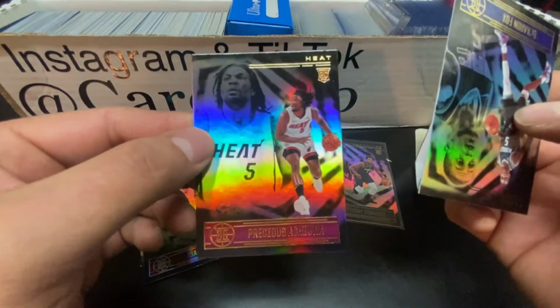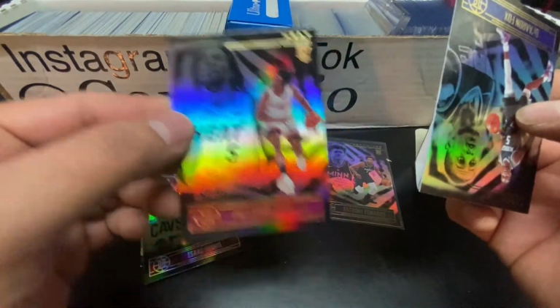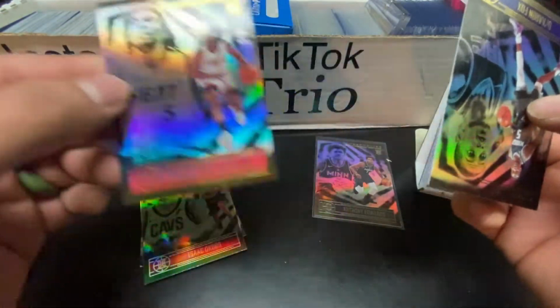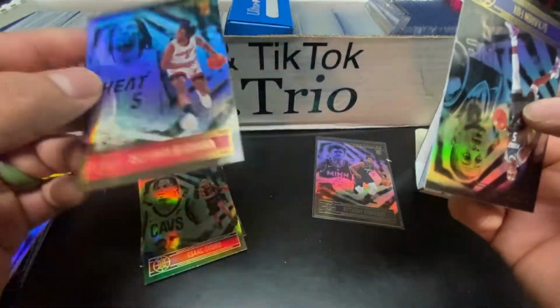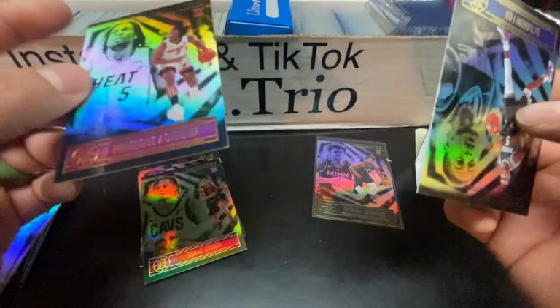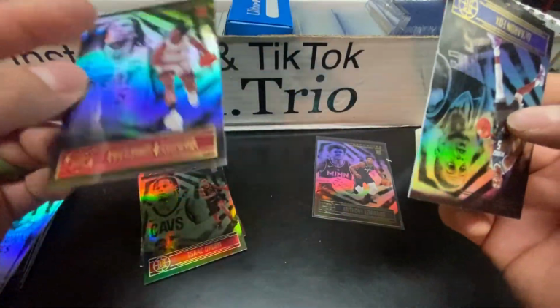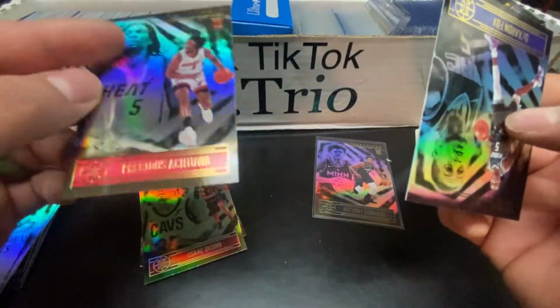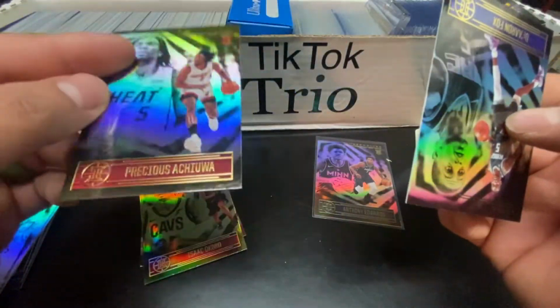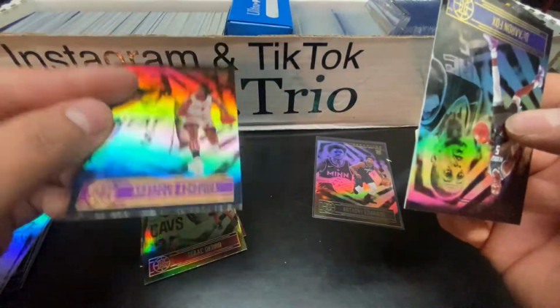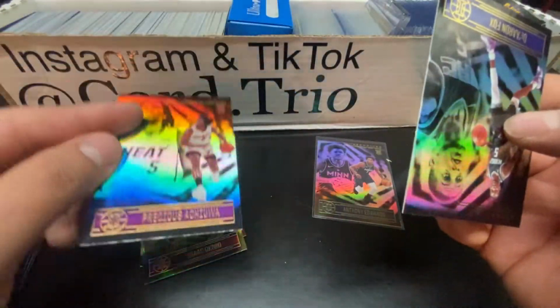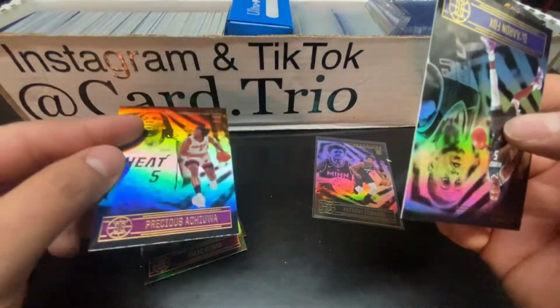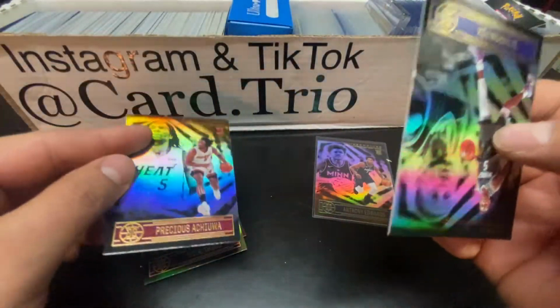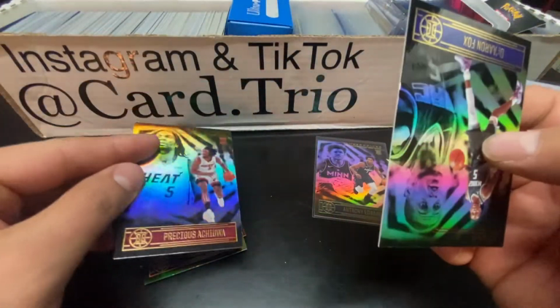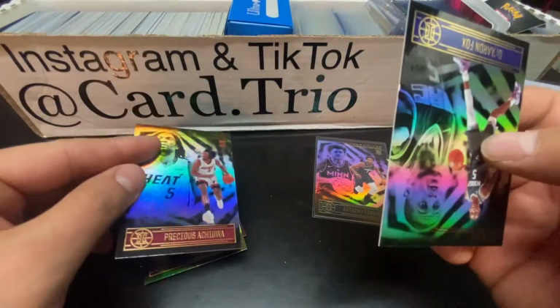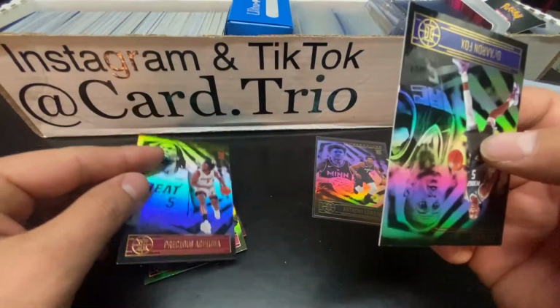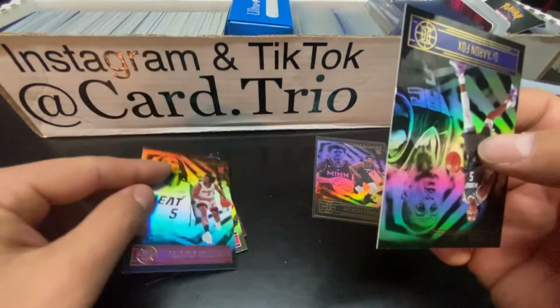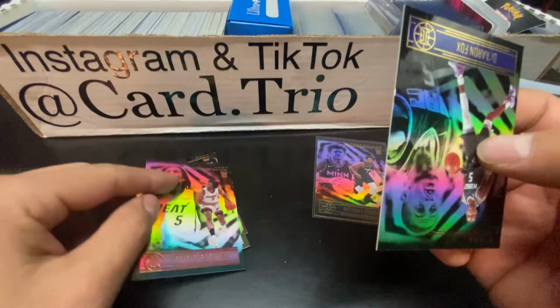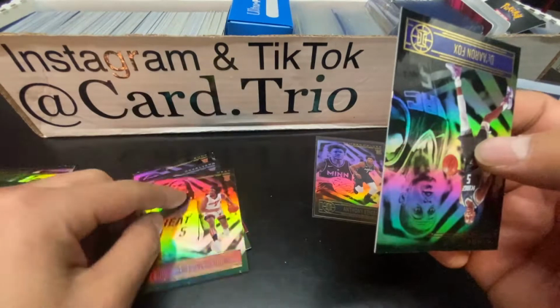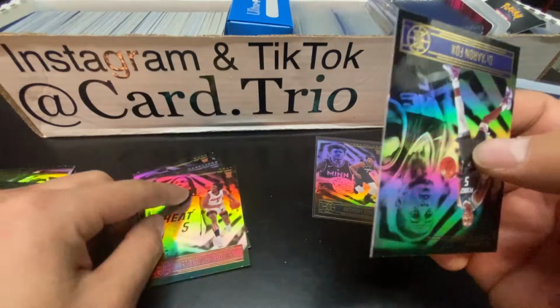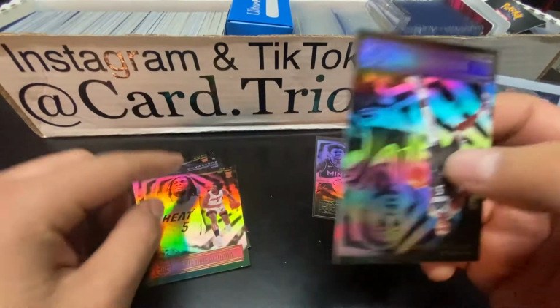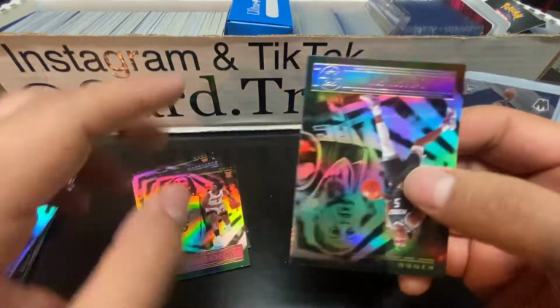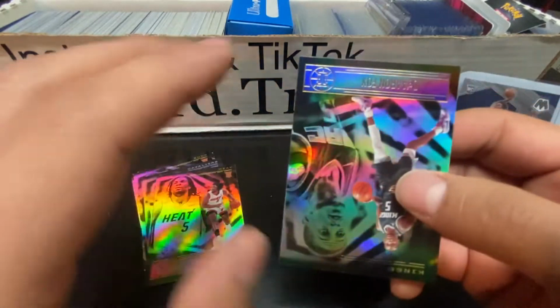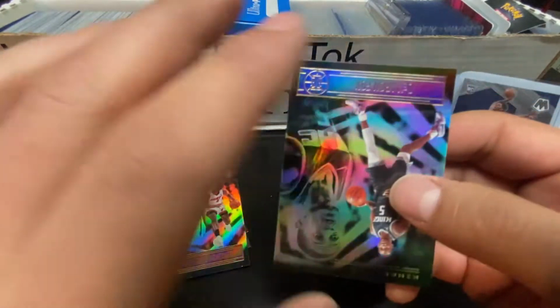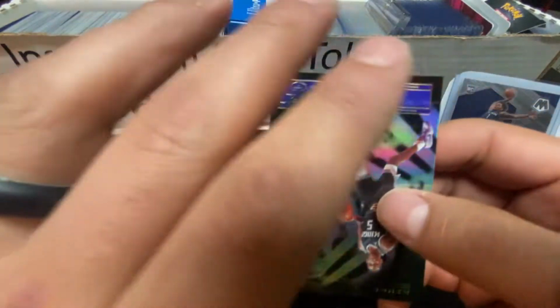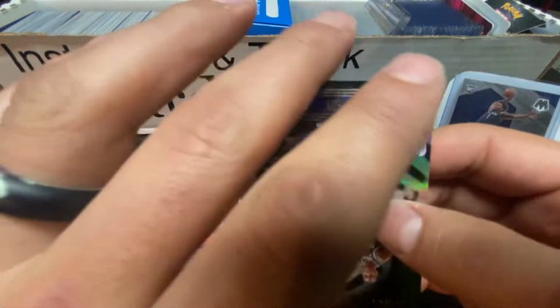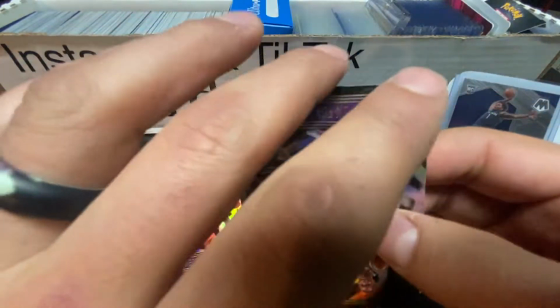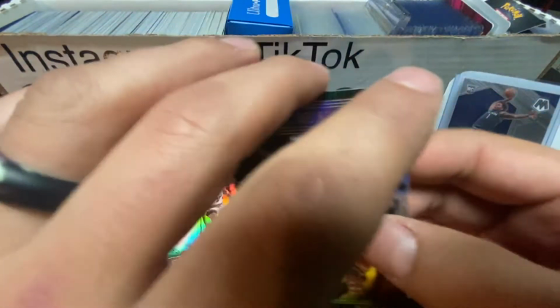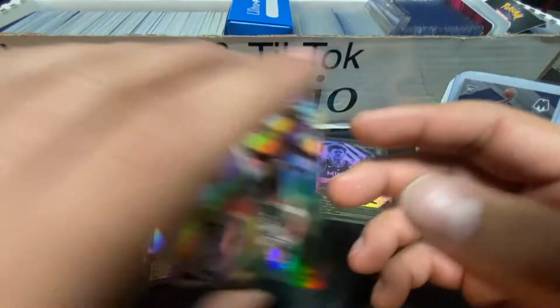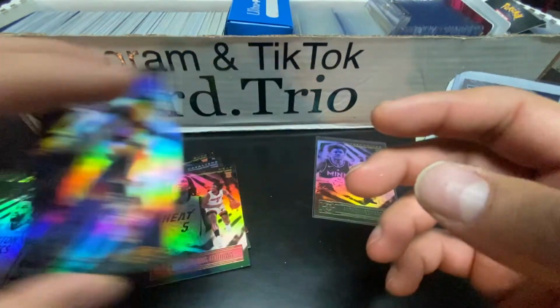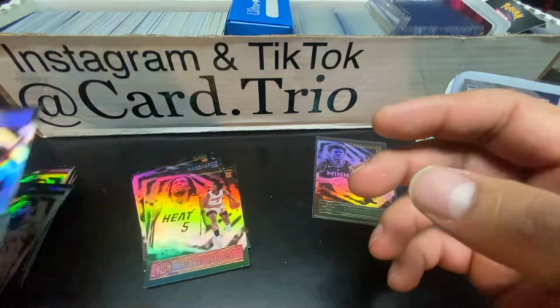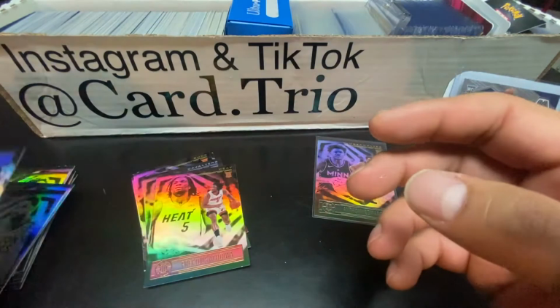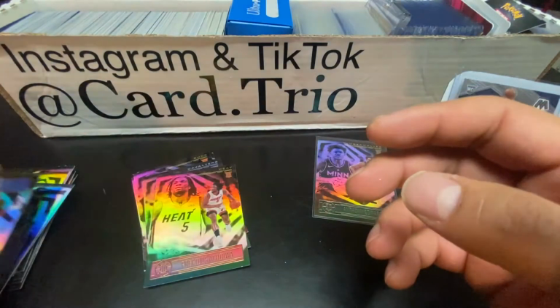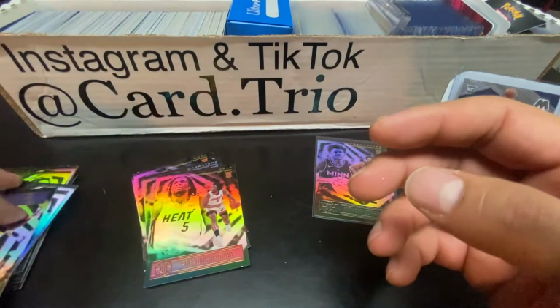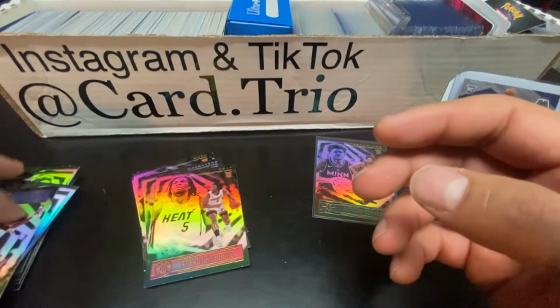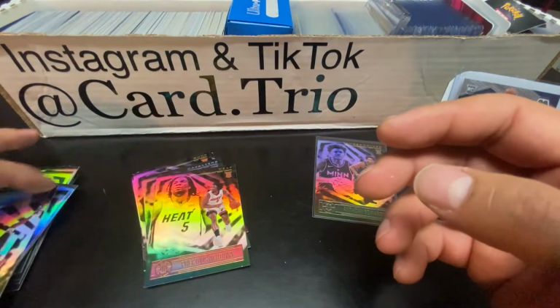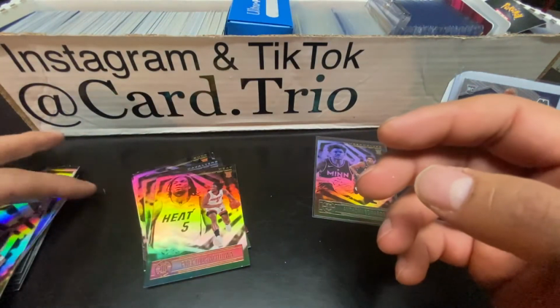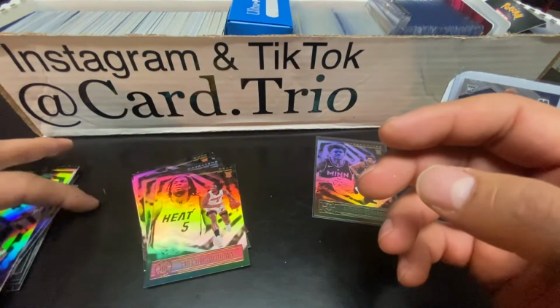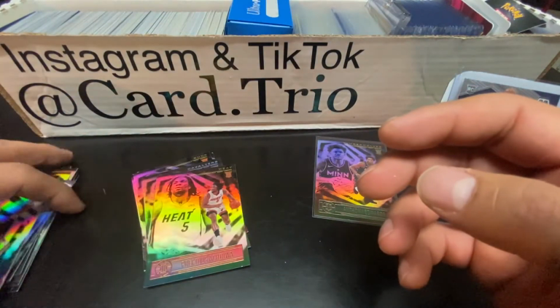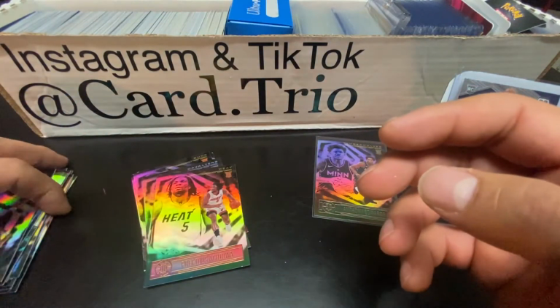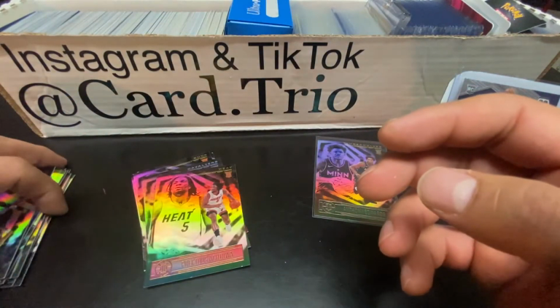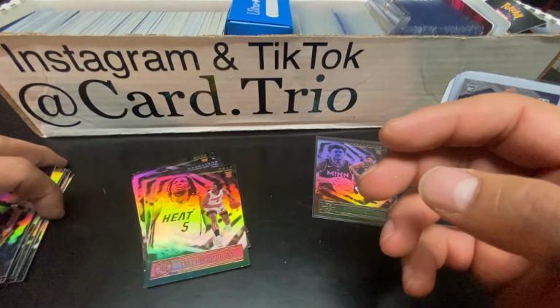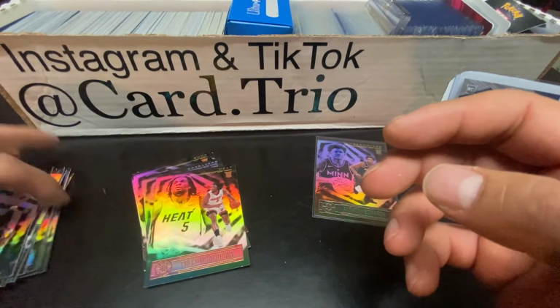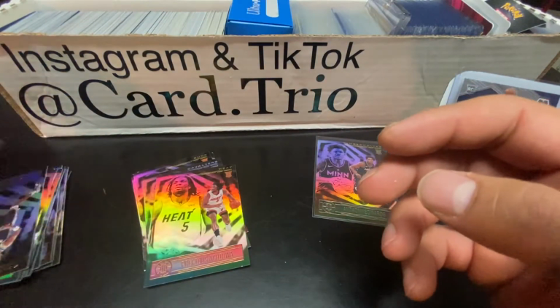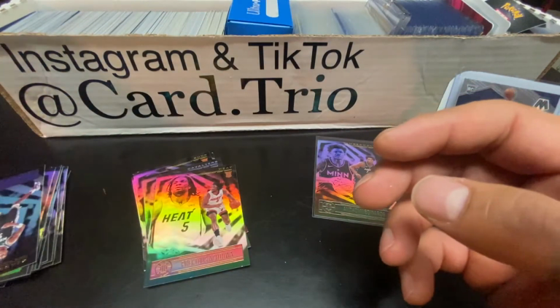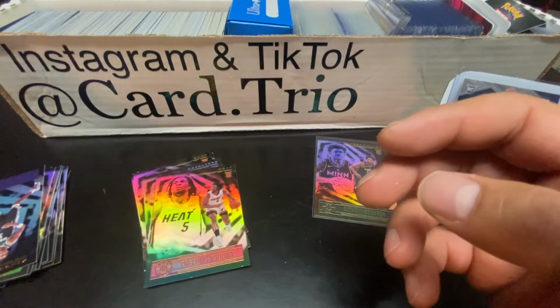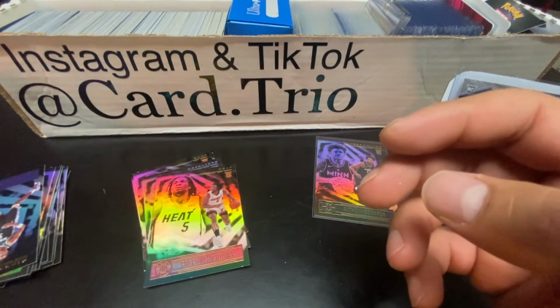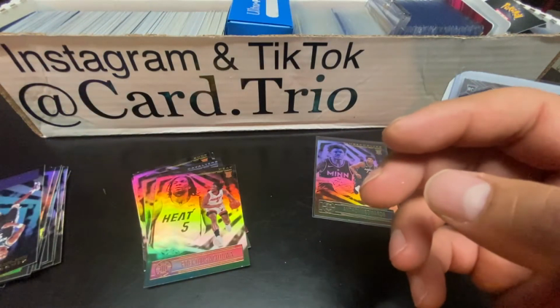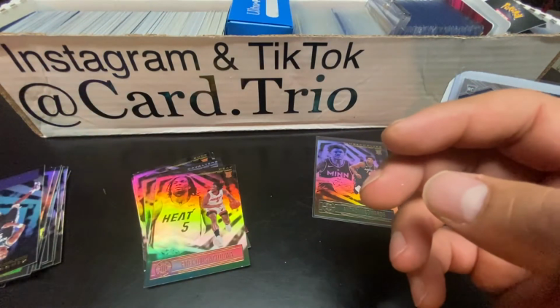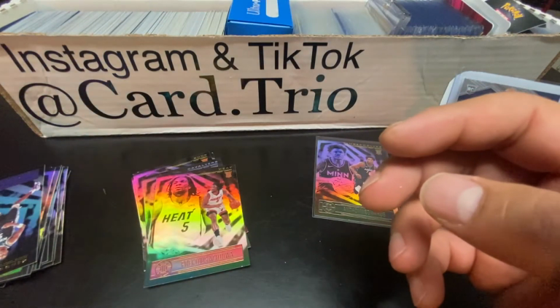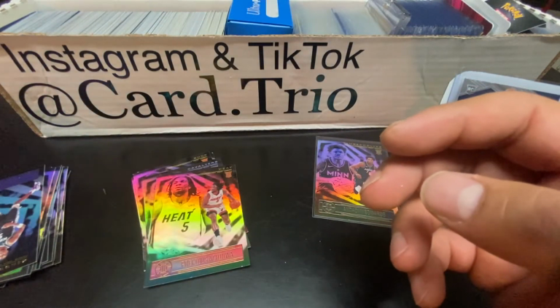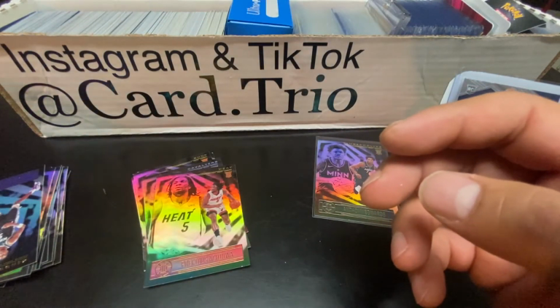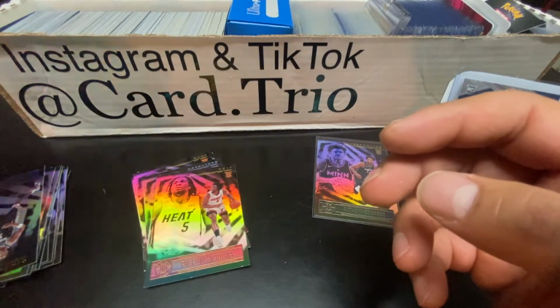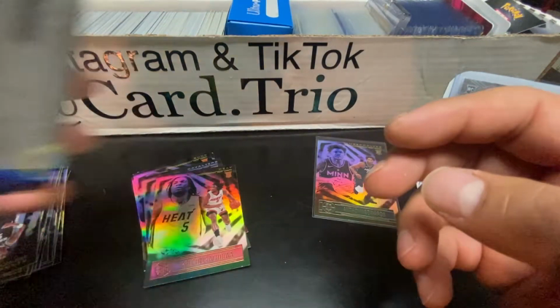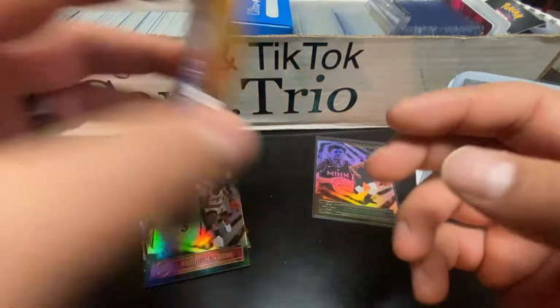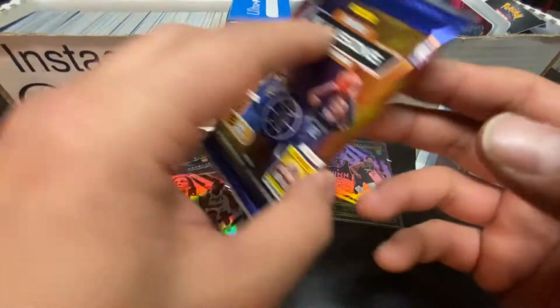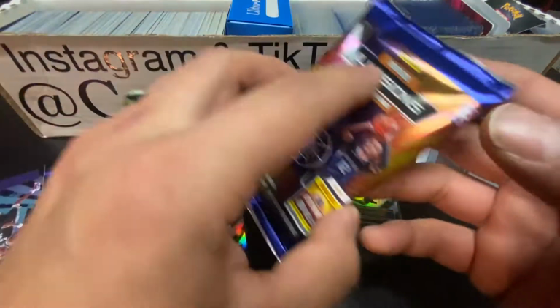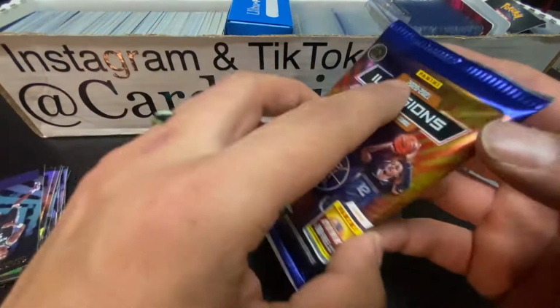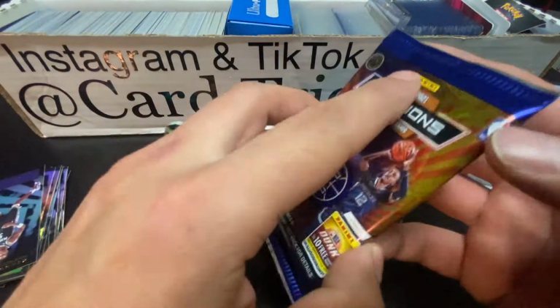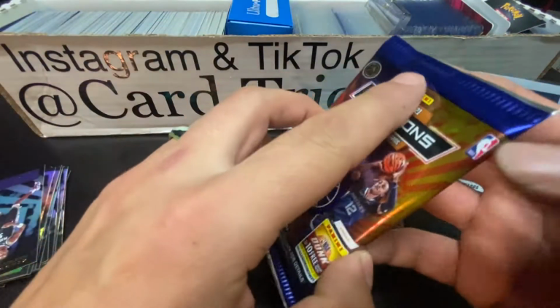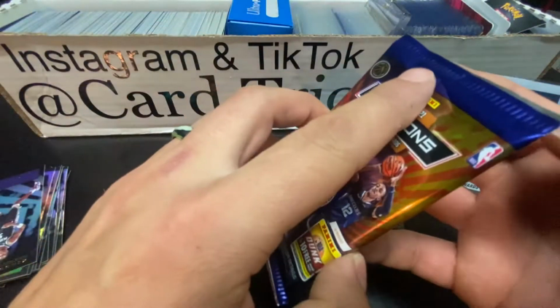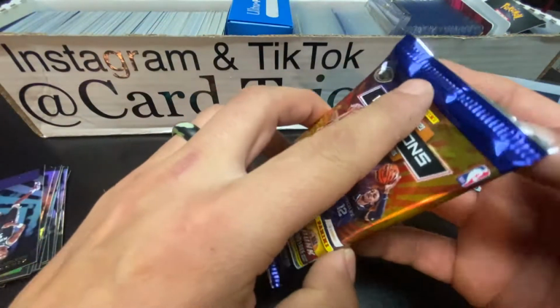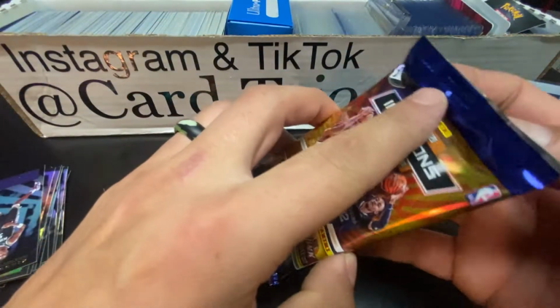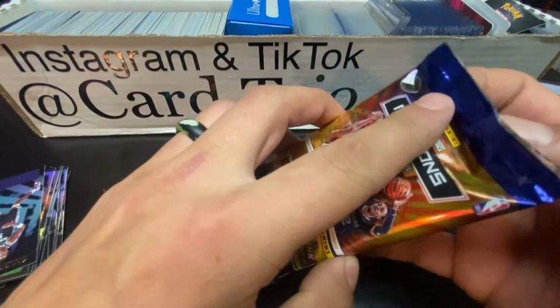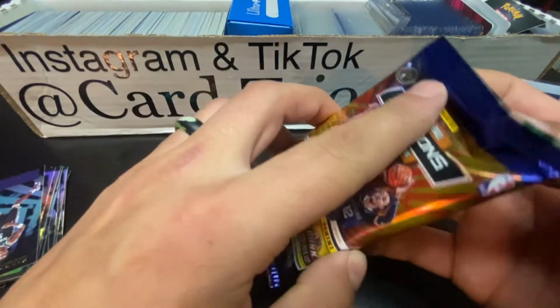Precious Achiuwa - the boys pulled him too, so now I have one also. It seems like these things are loaded with Precious Achiuwas and Jalen Smiths.